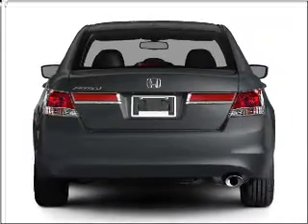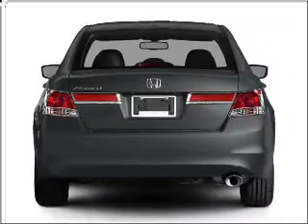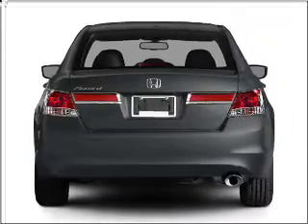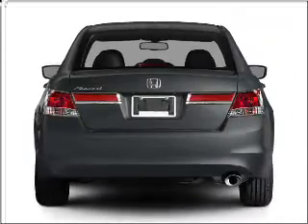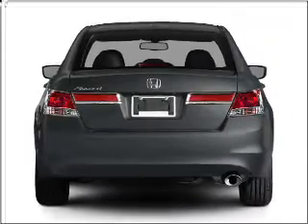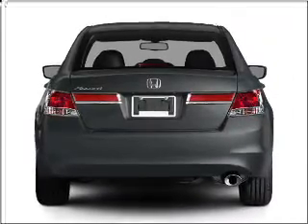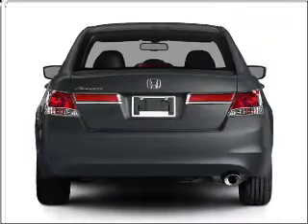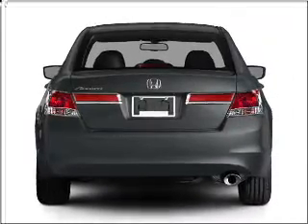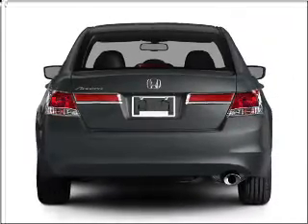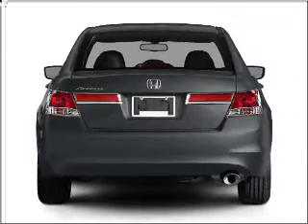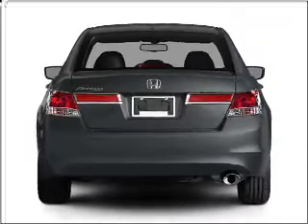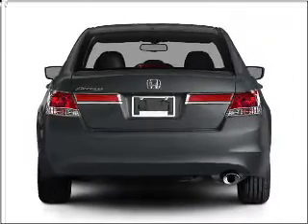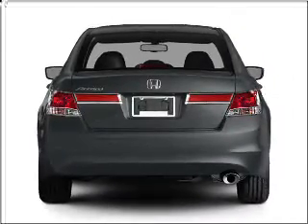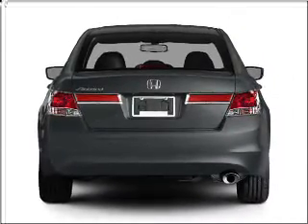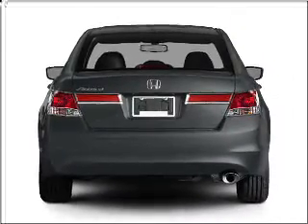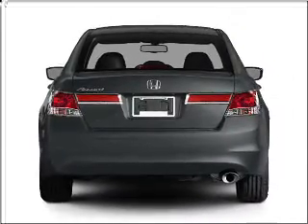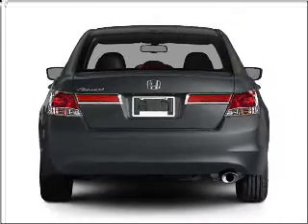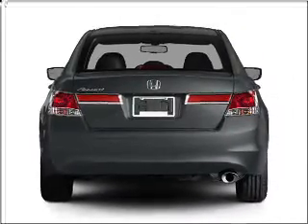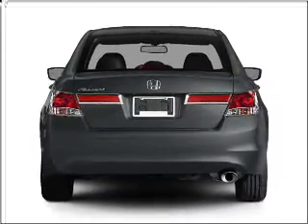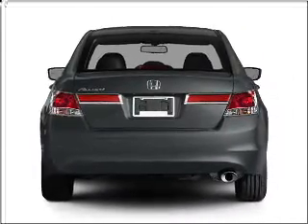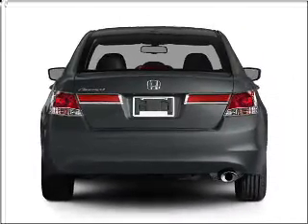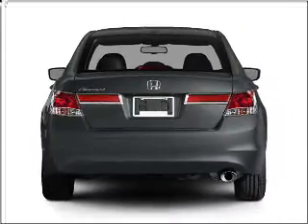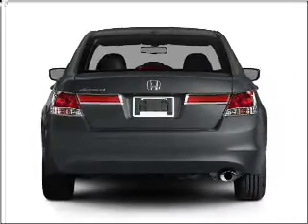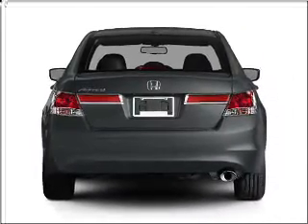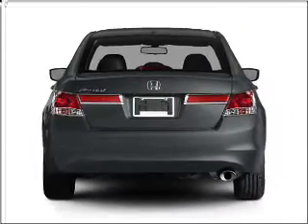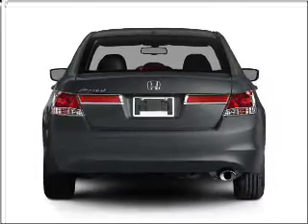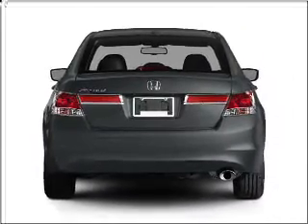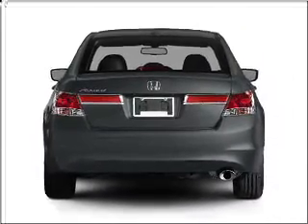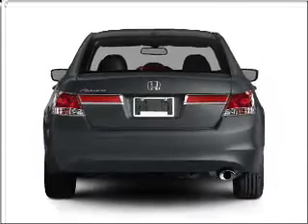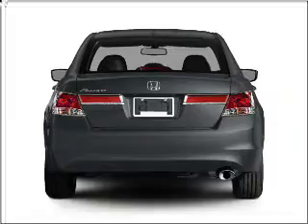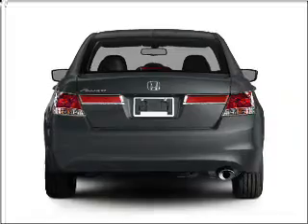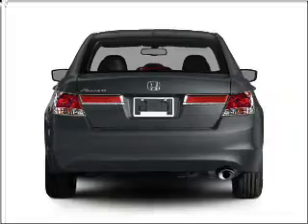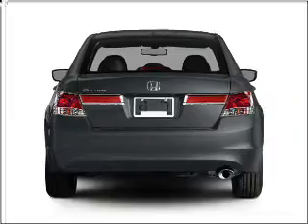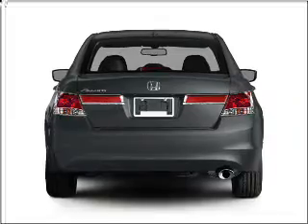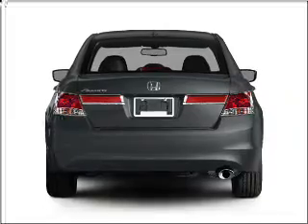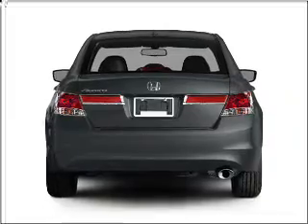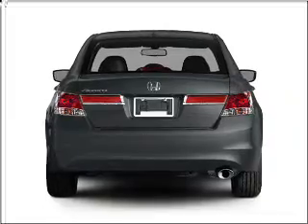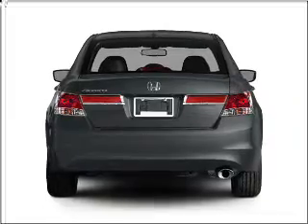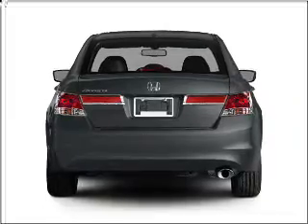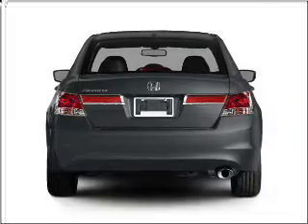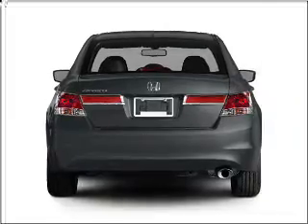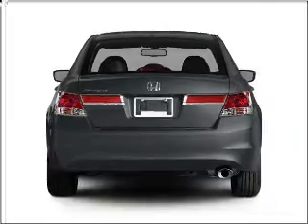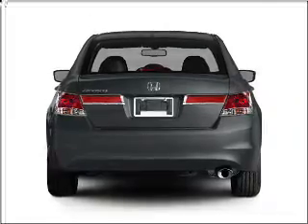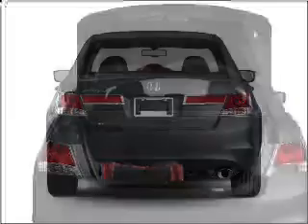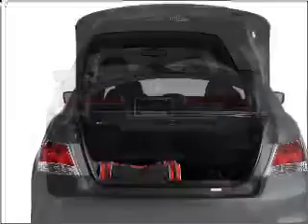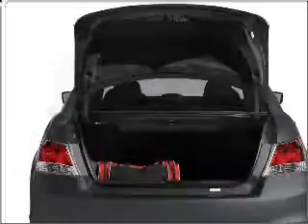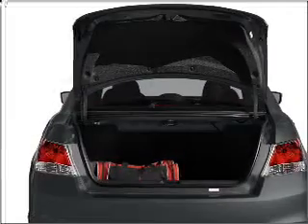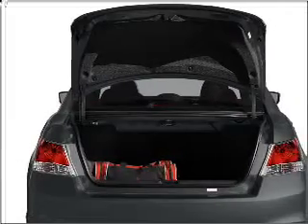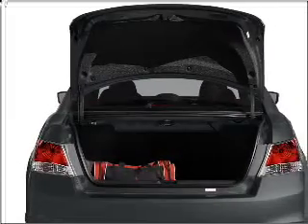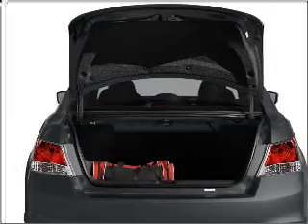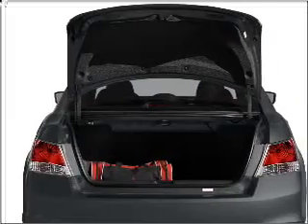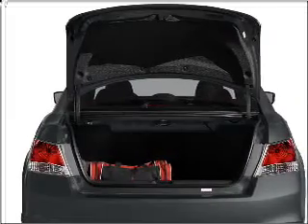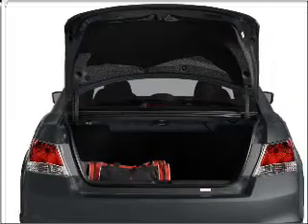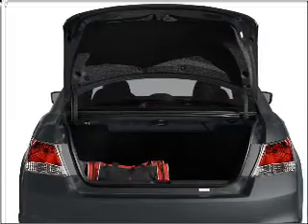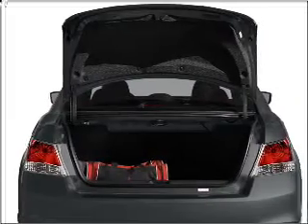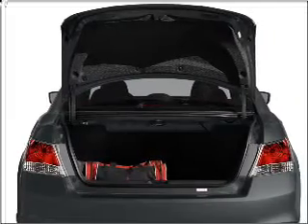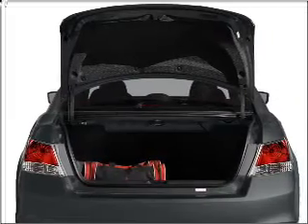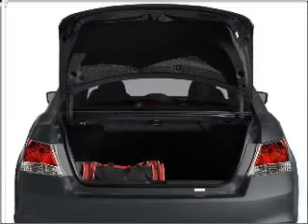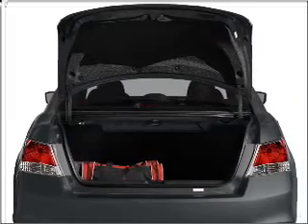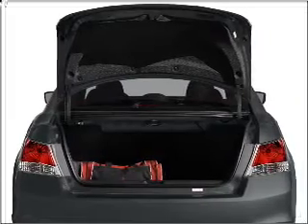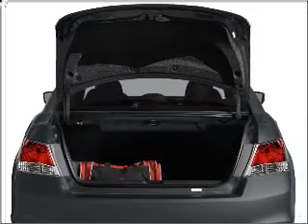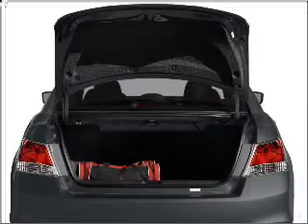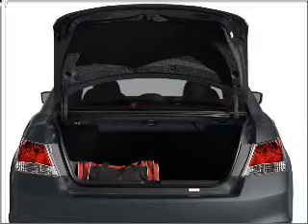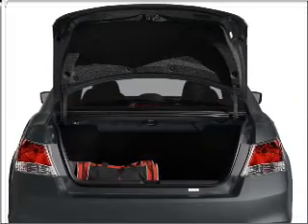The anti-lock braking system will keep you safe on the road. The sunroof lets fresh air in. Power and reliability are a great combination.